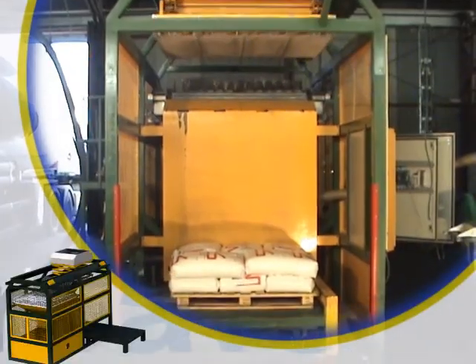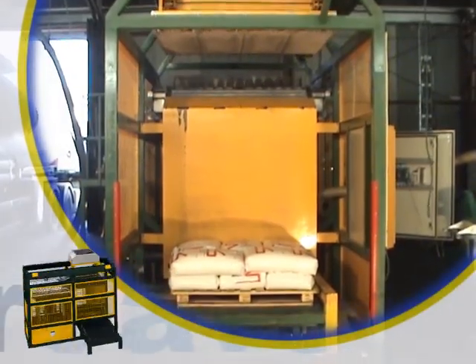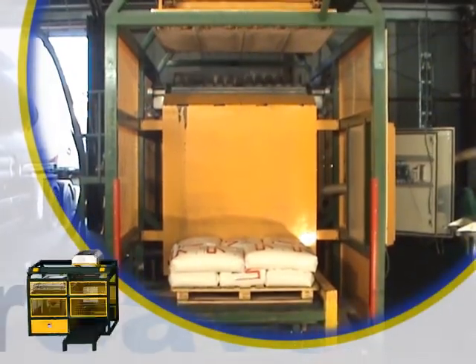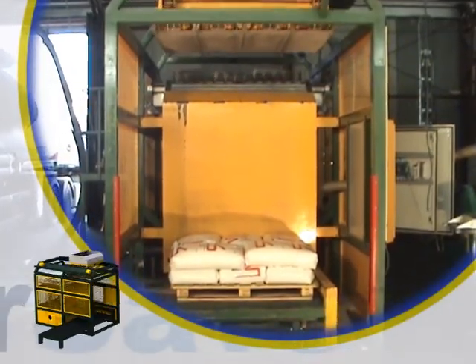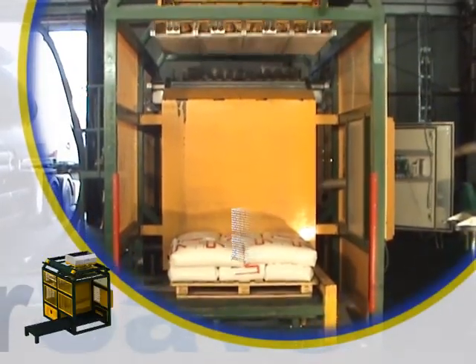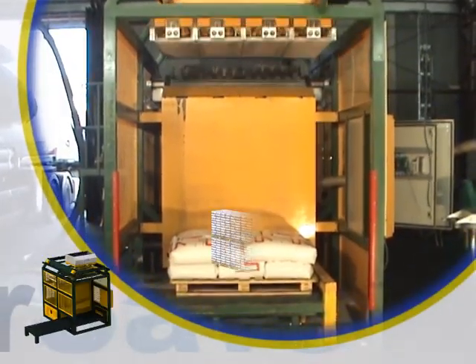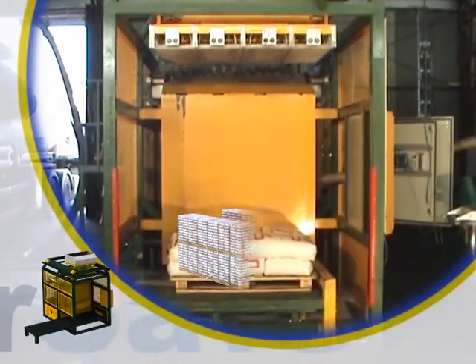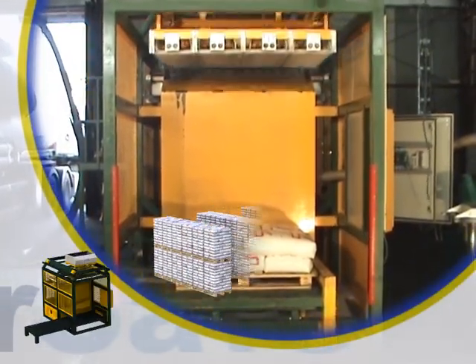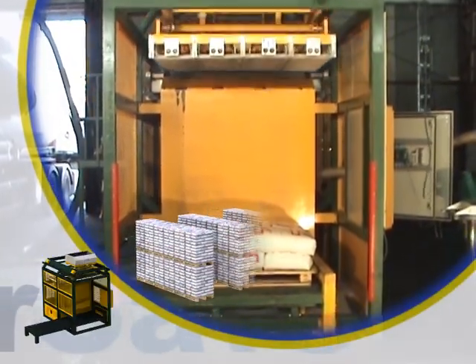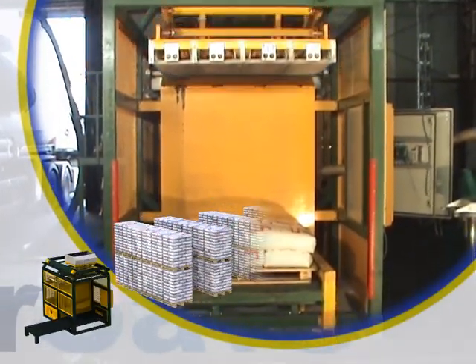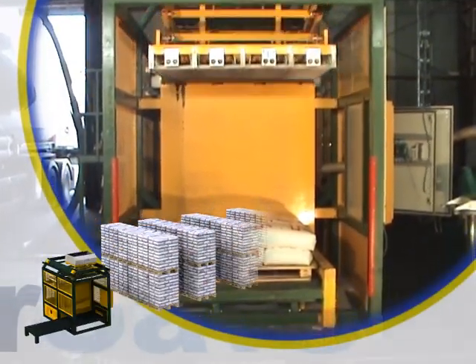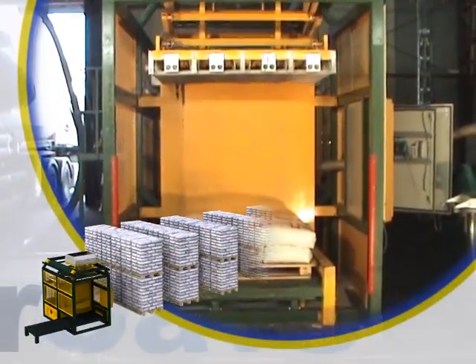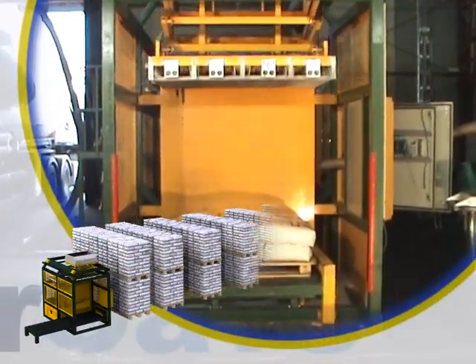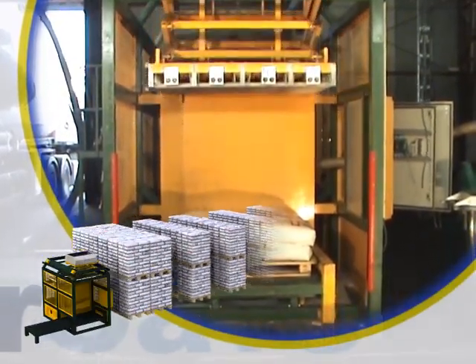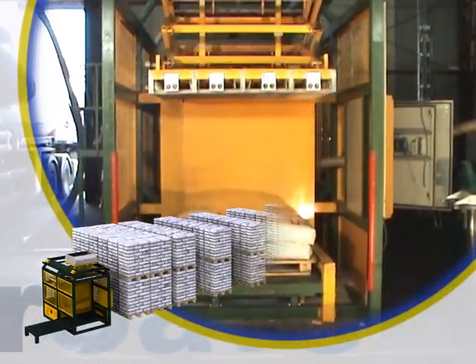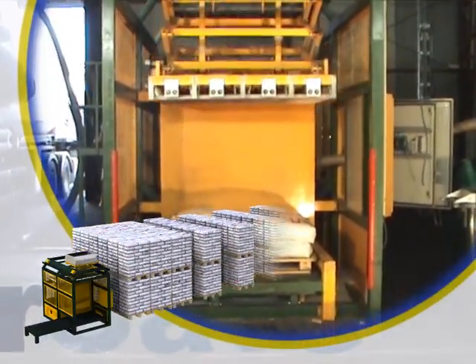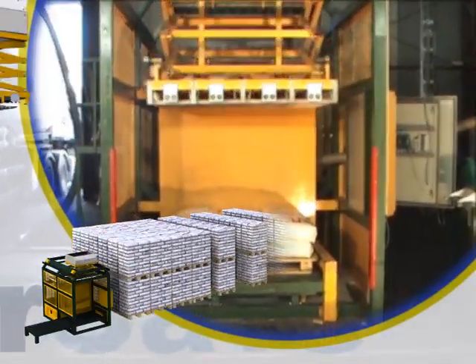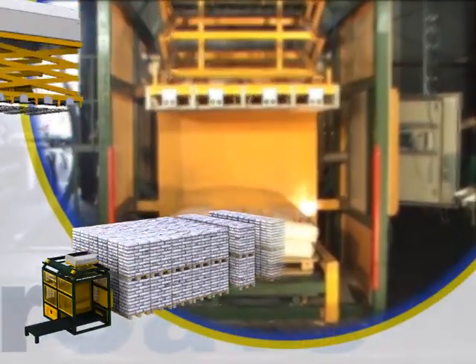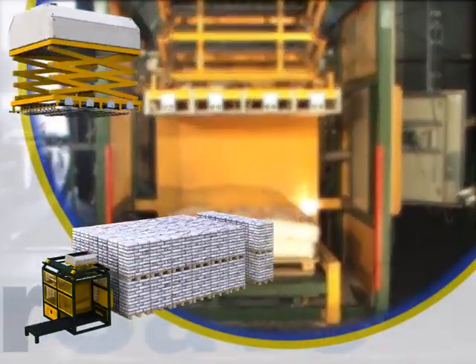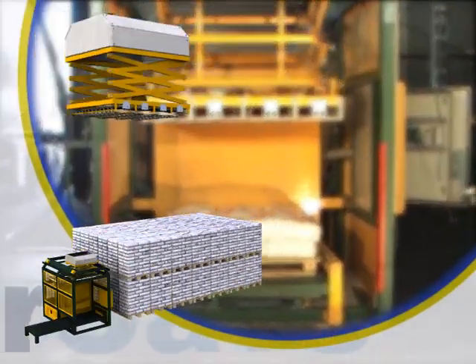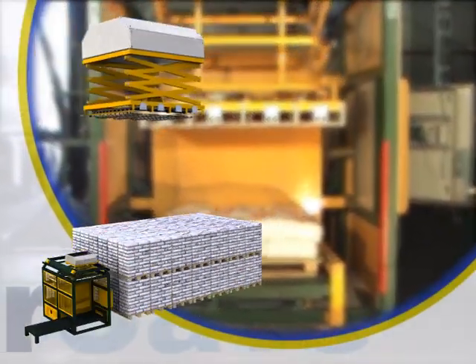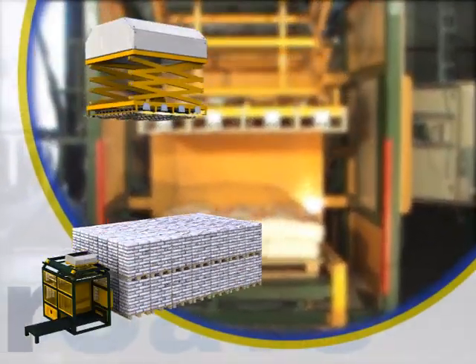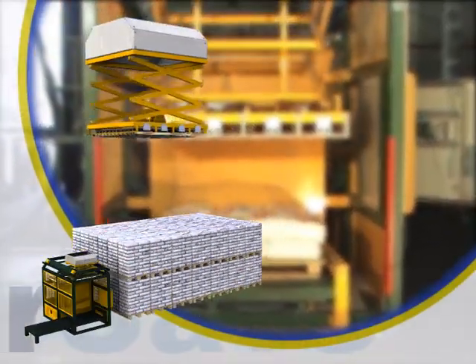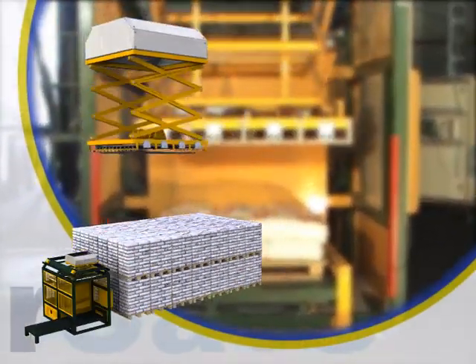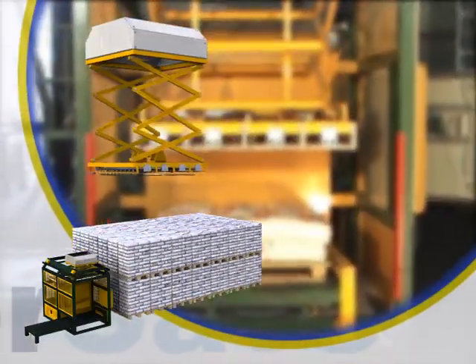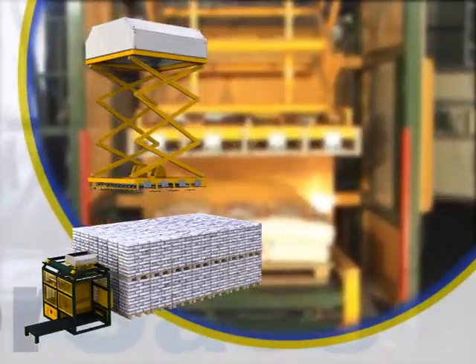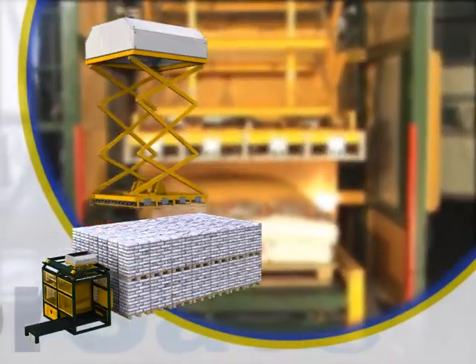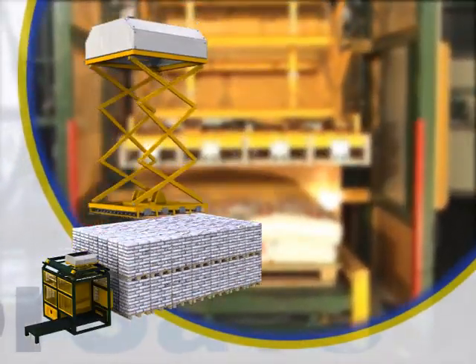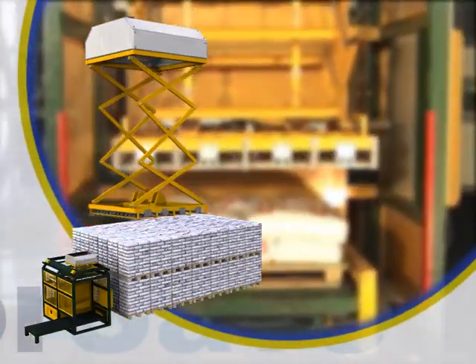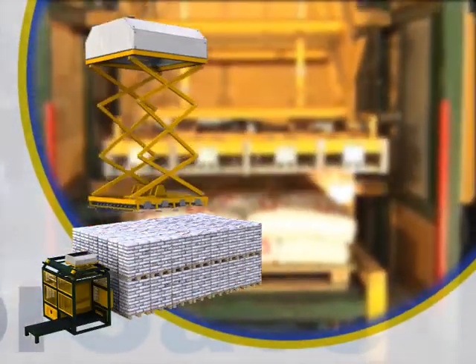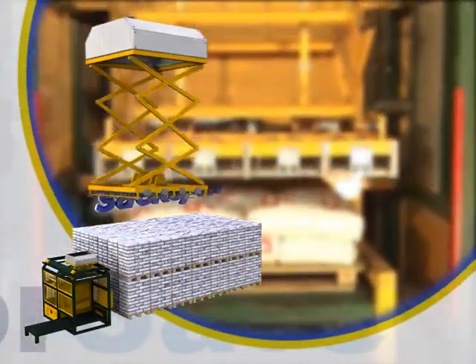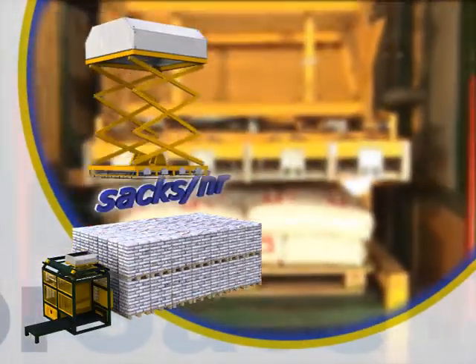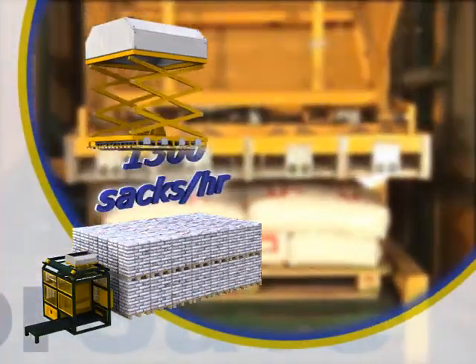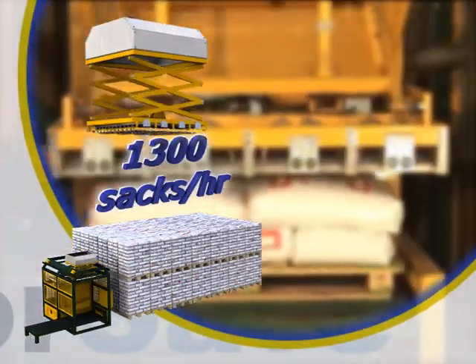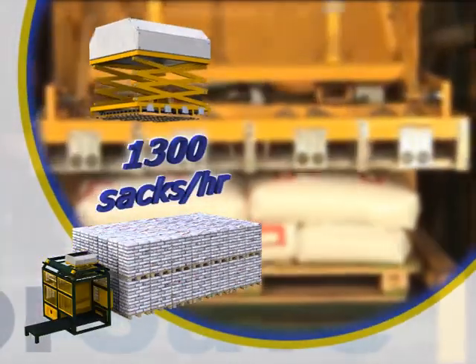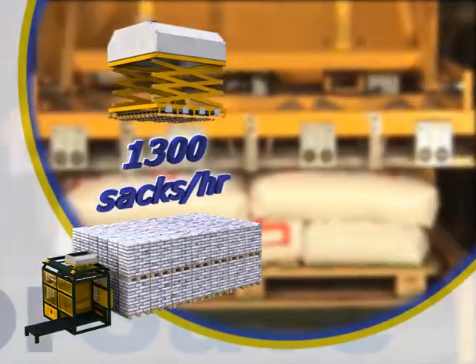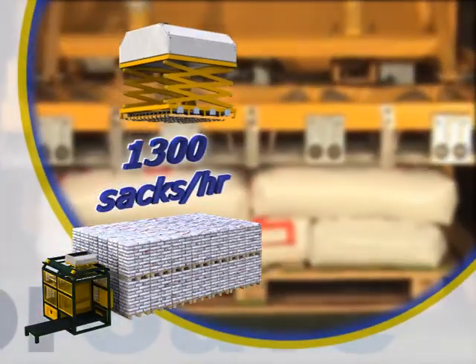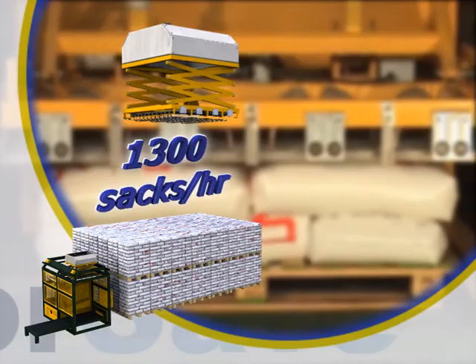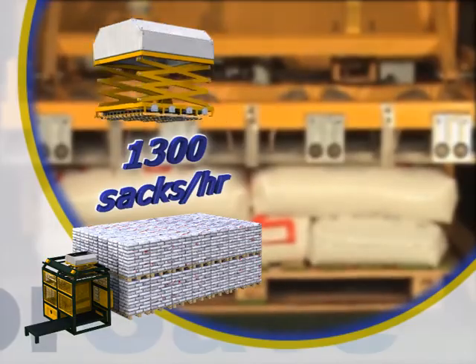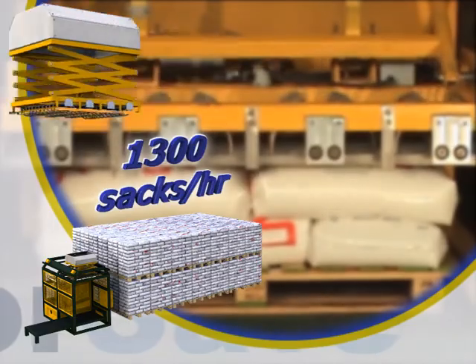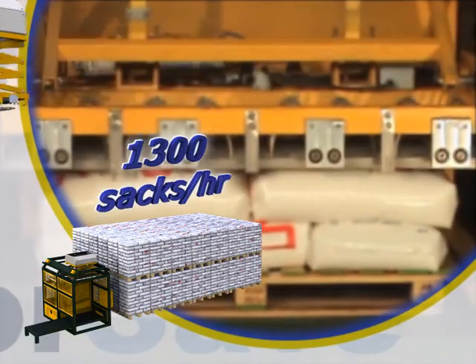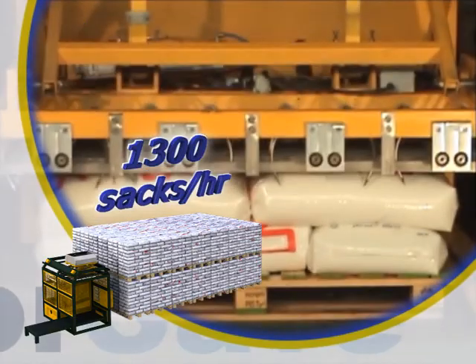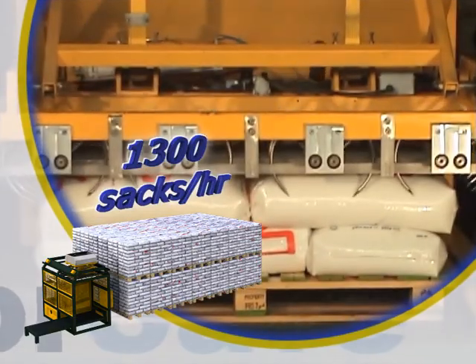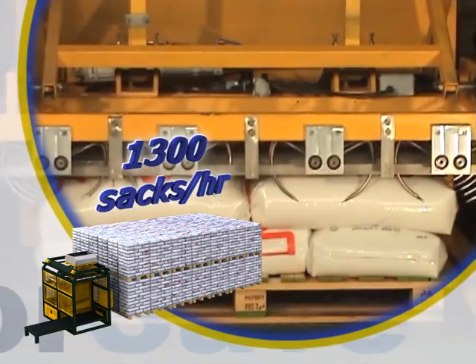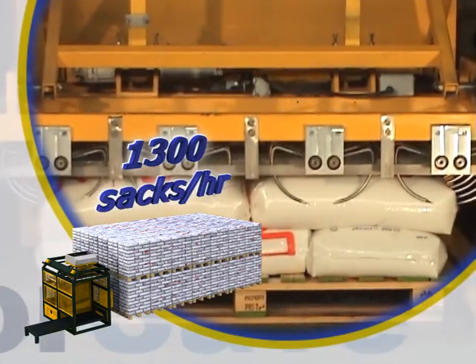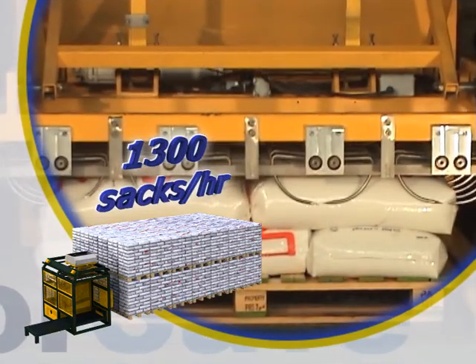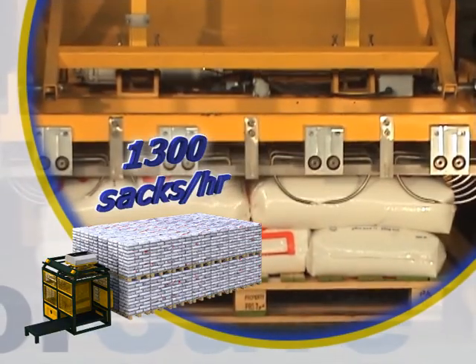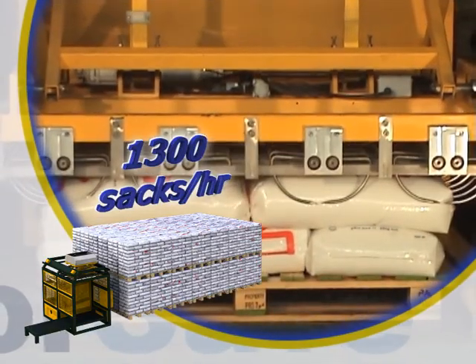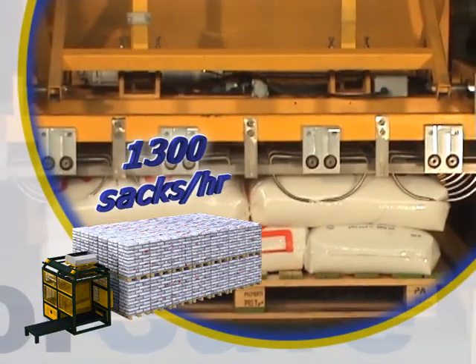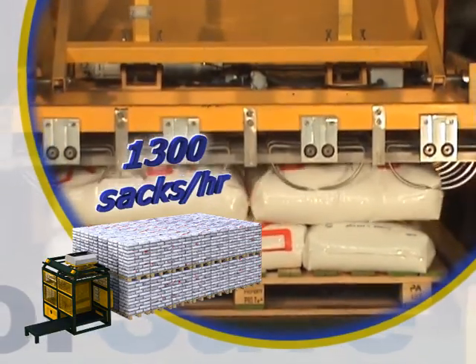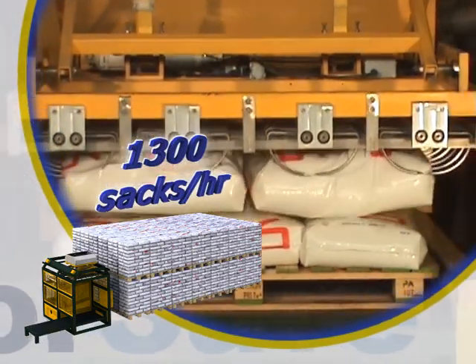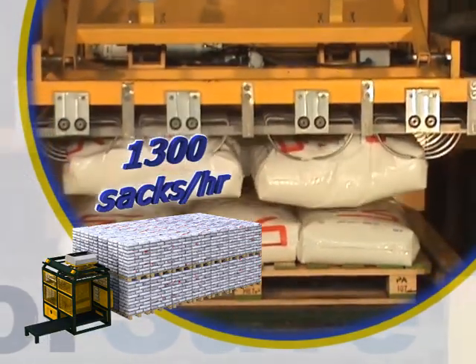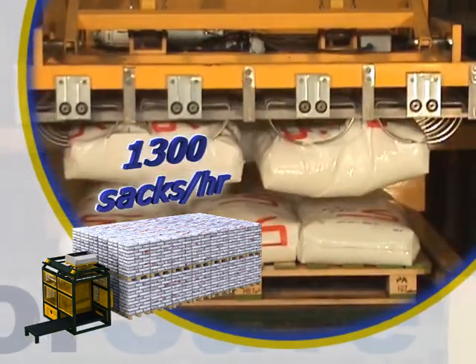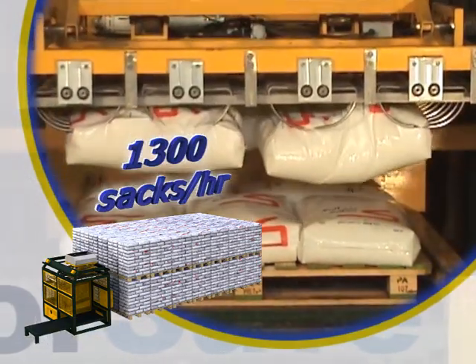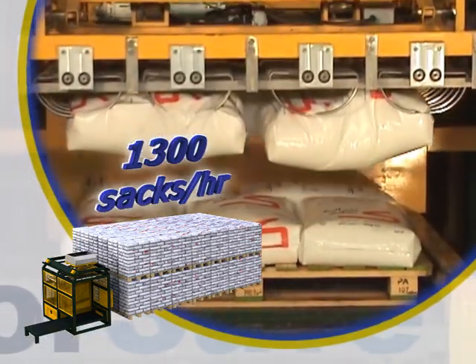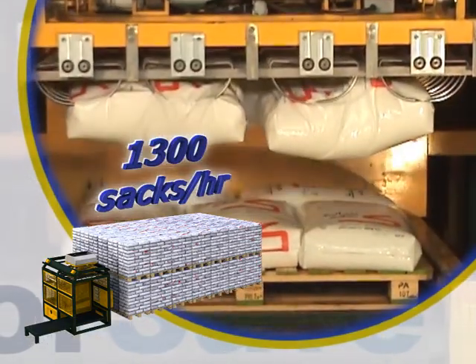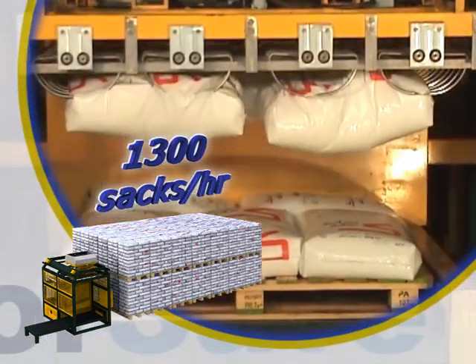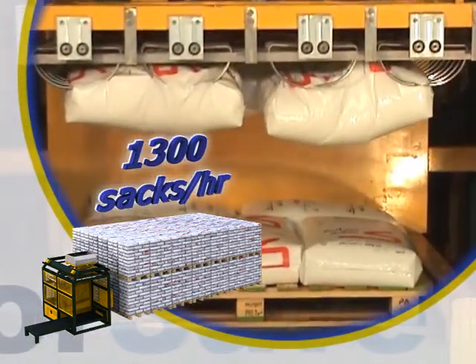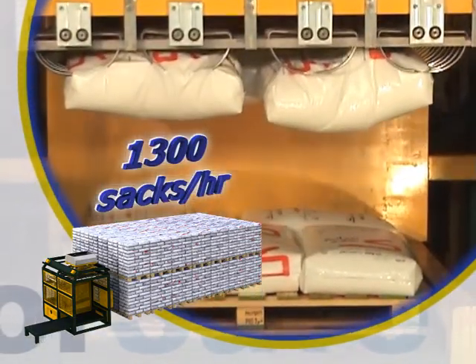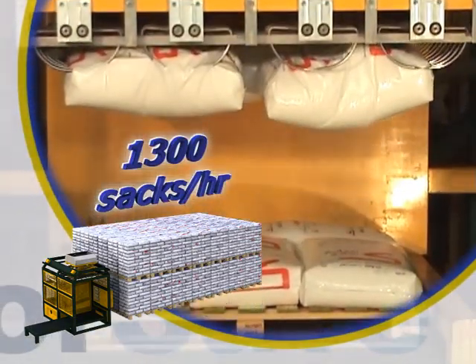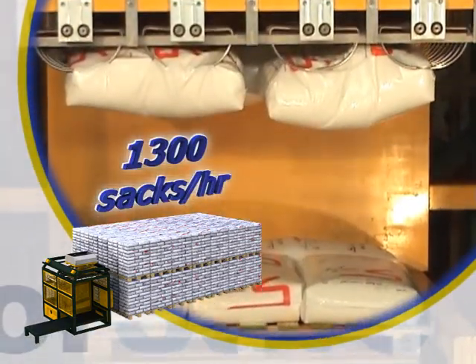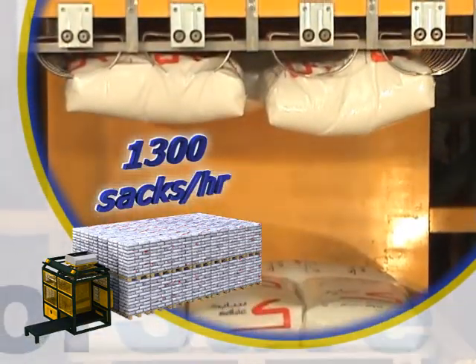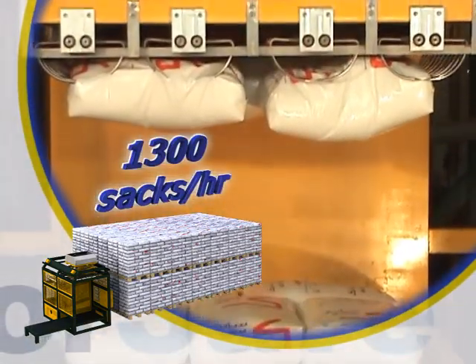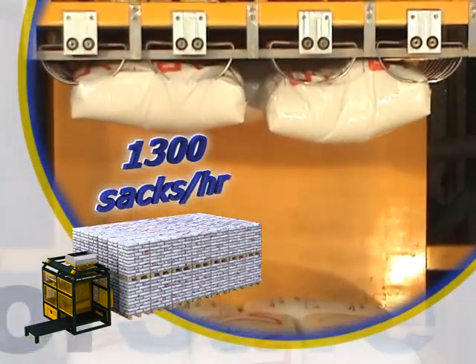LaborSave has the capacity to unload 1,300 sacks per hour, for sacks weighing from 15 to 75 kilograms per sack.